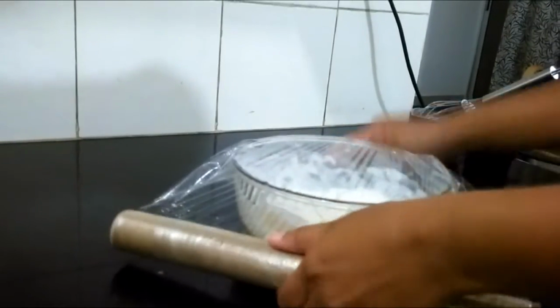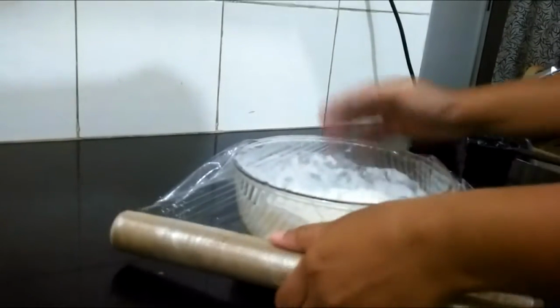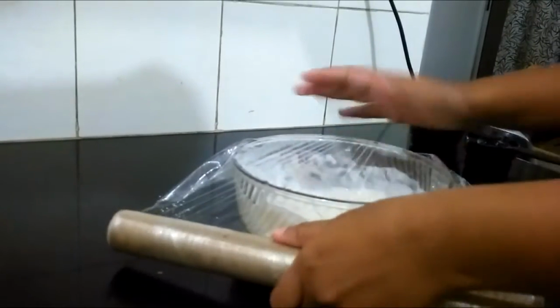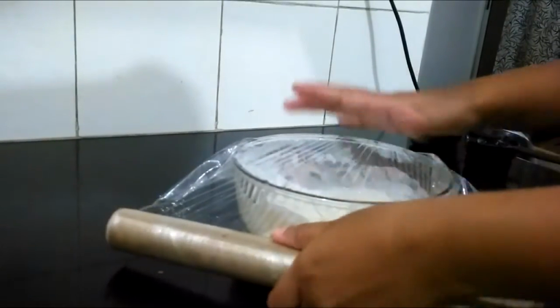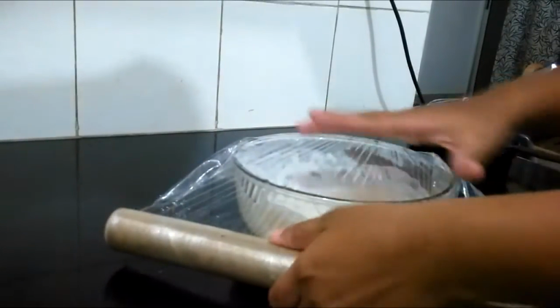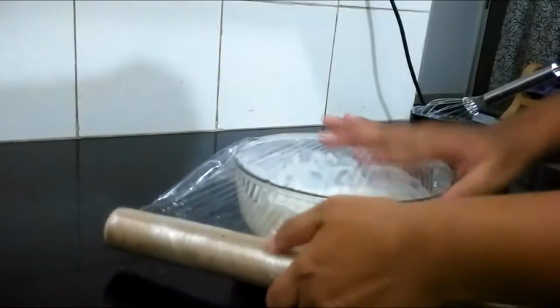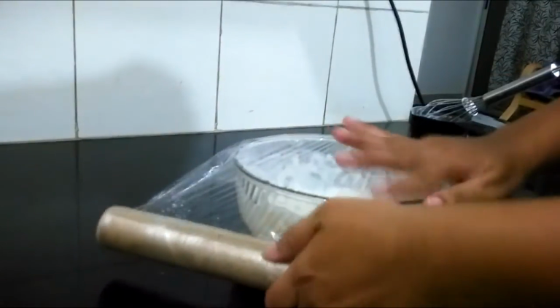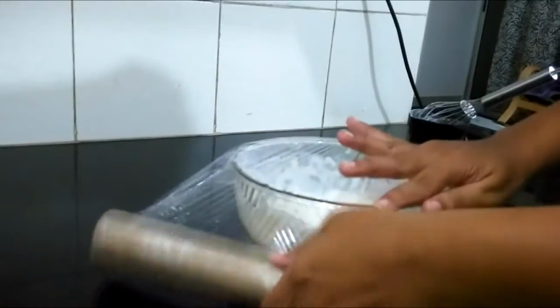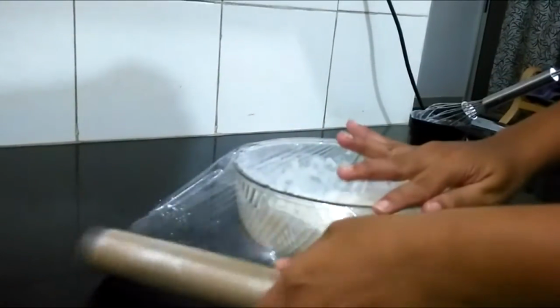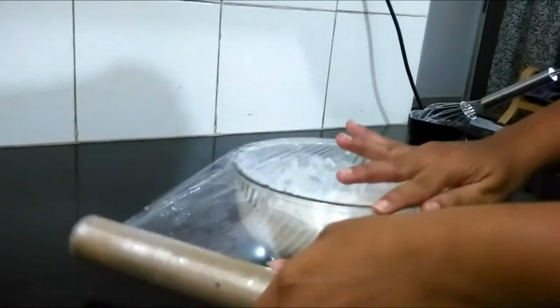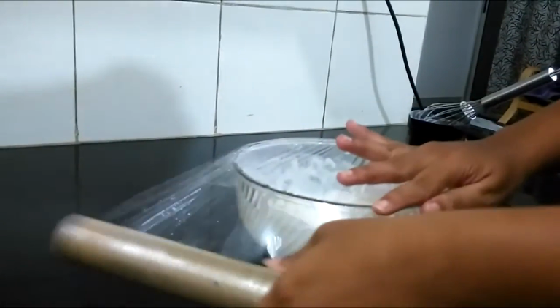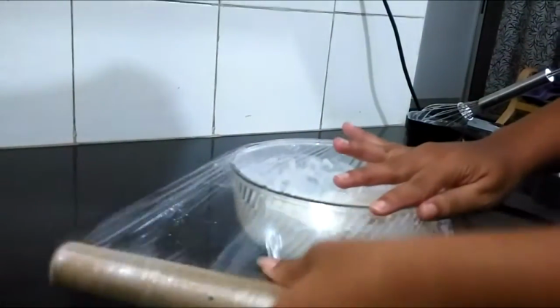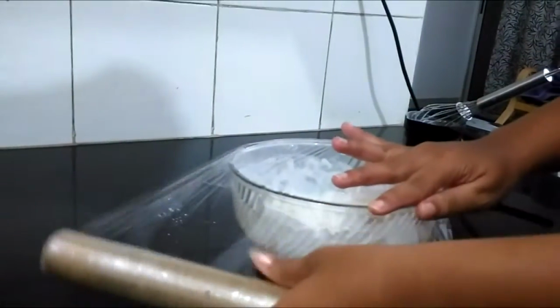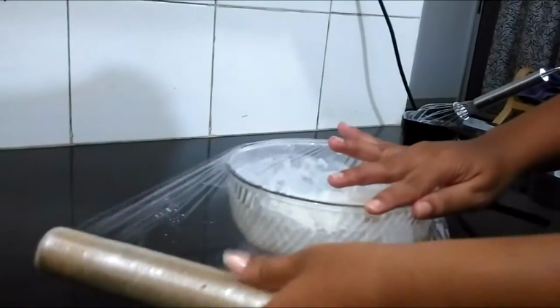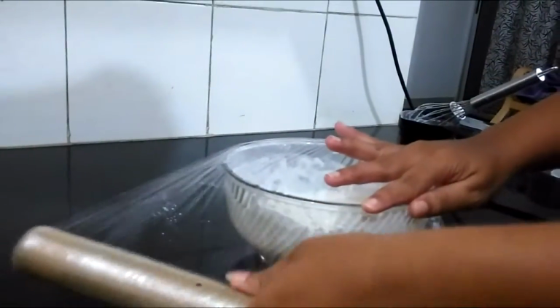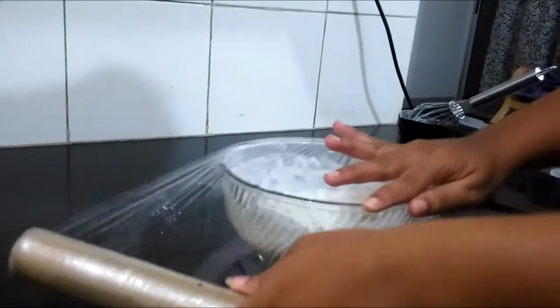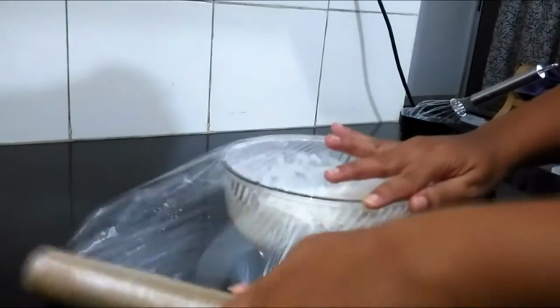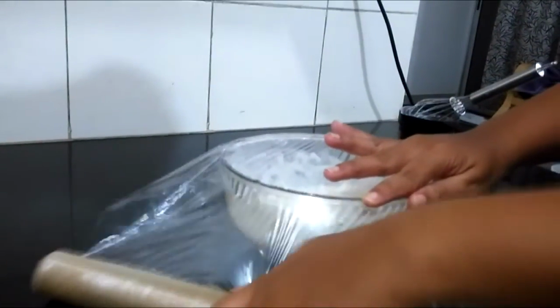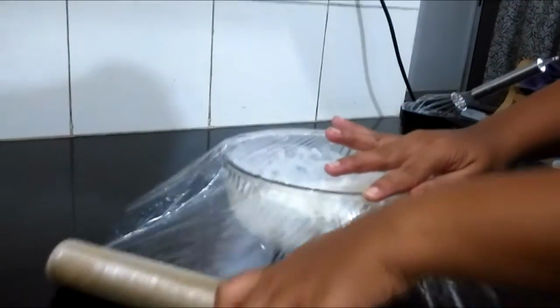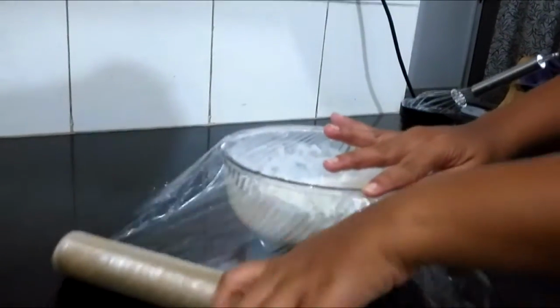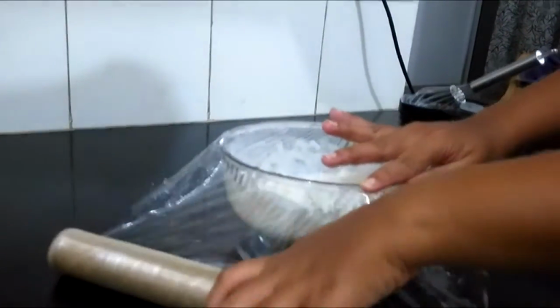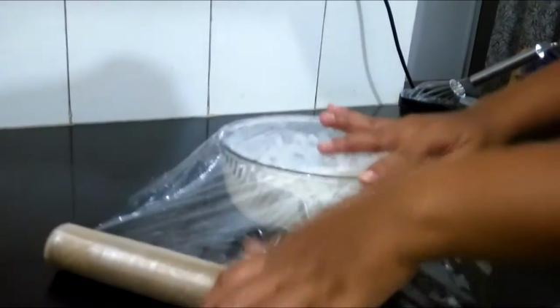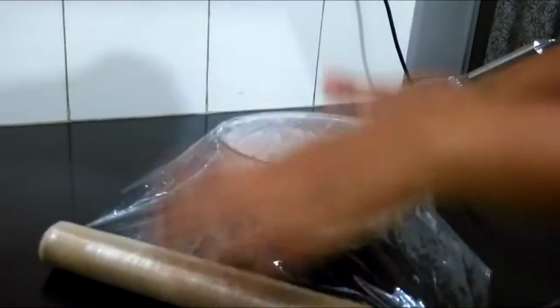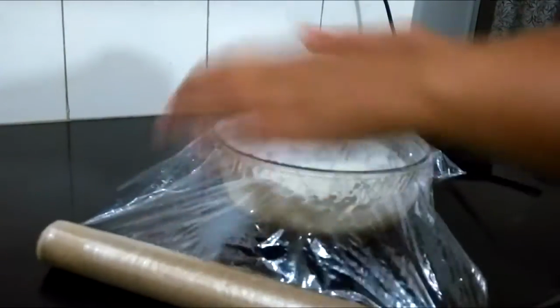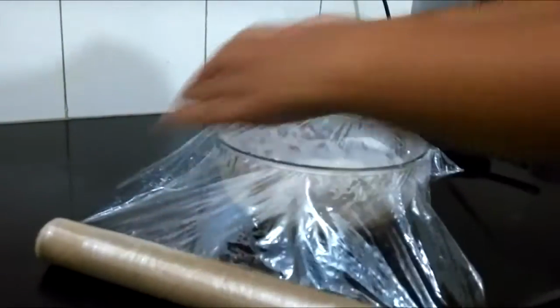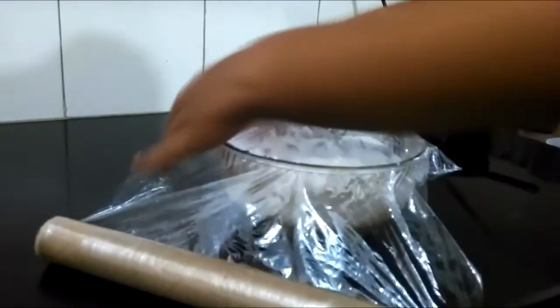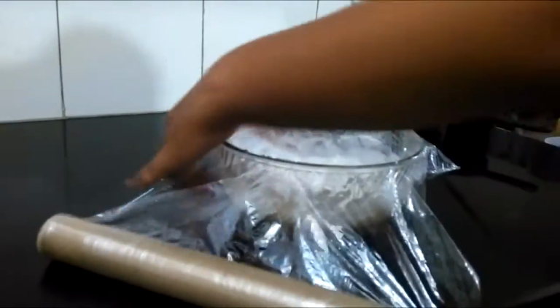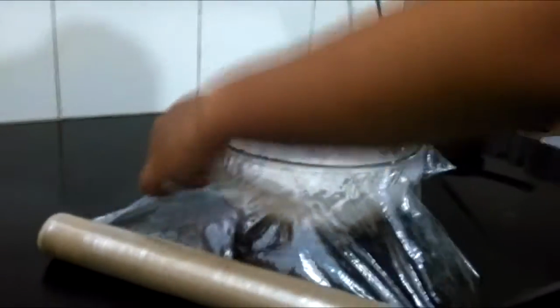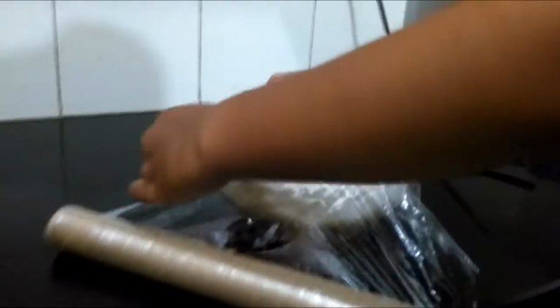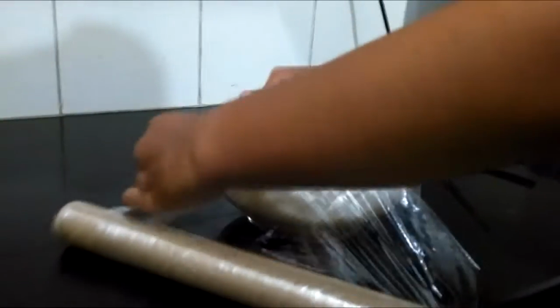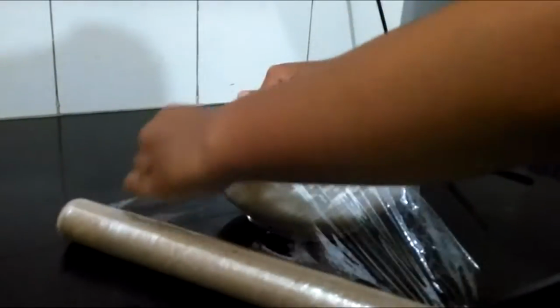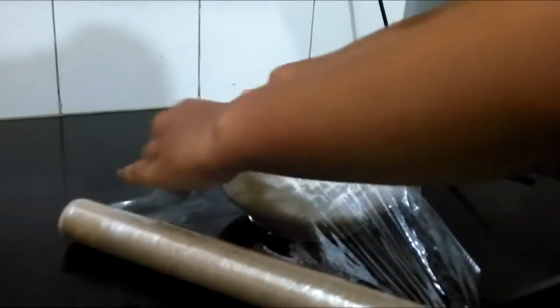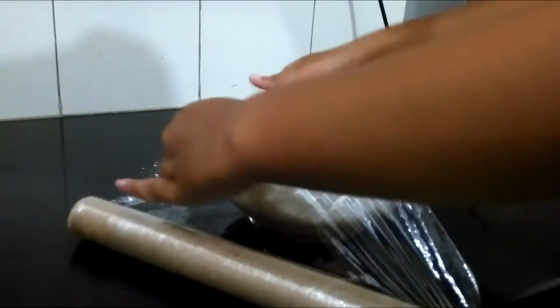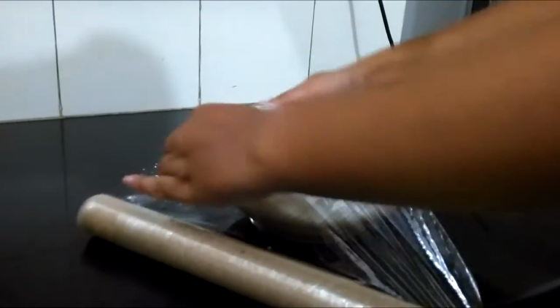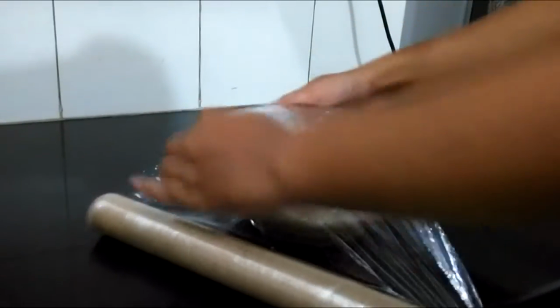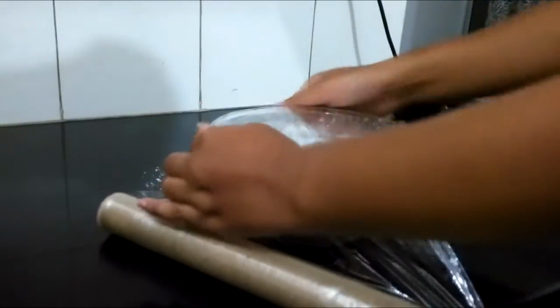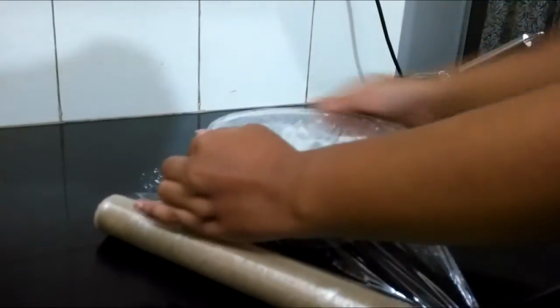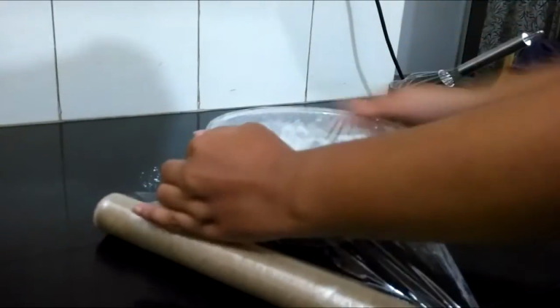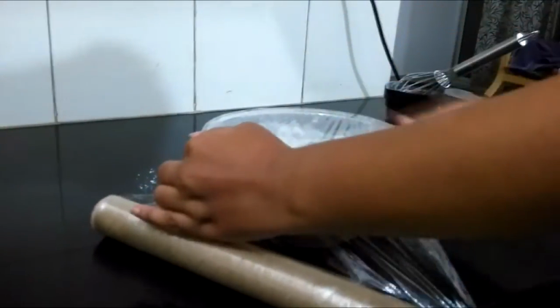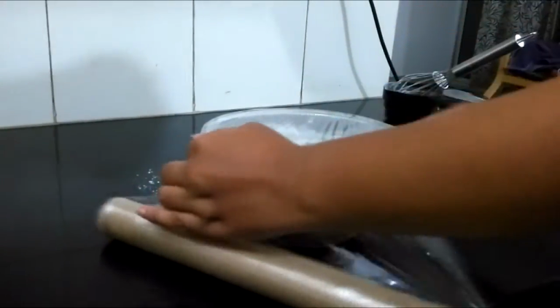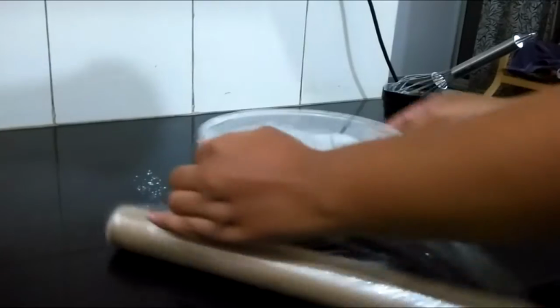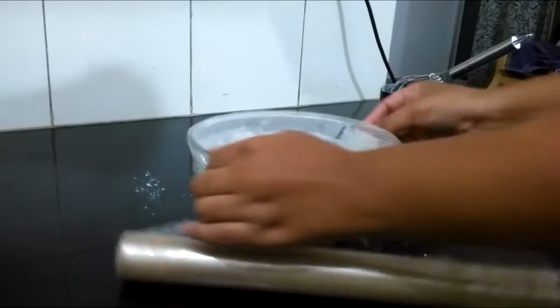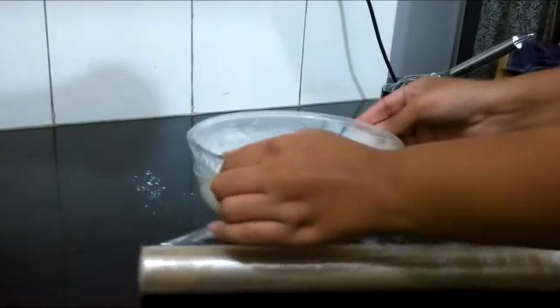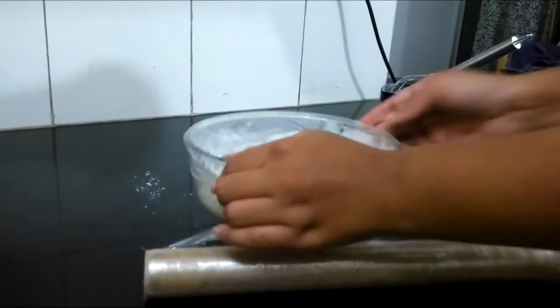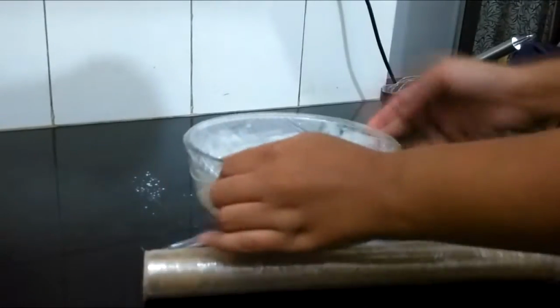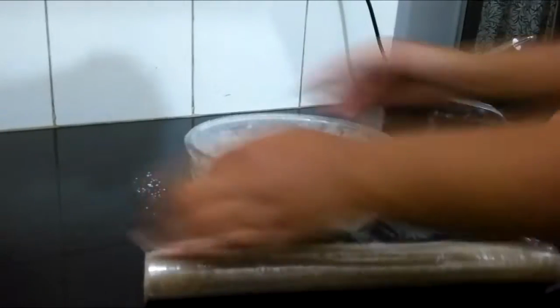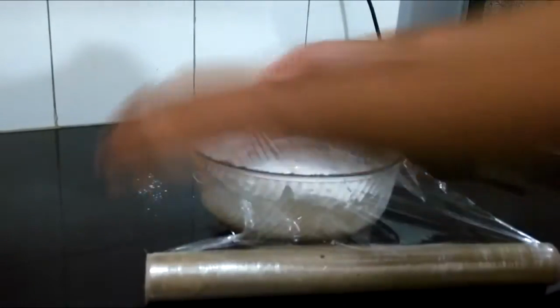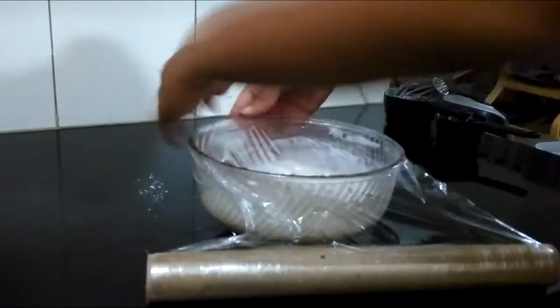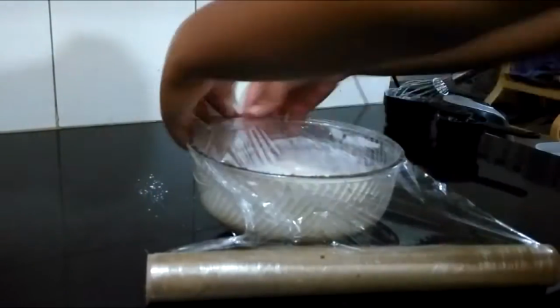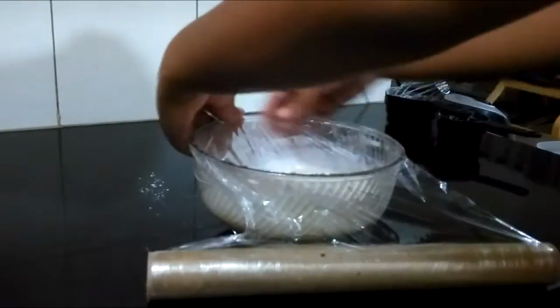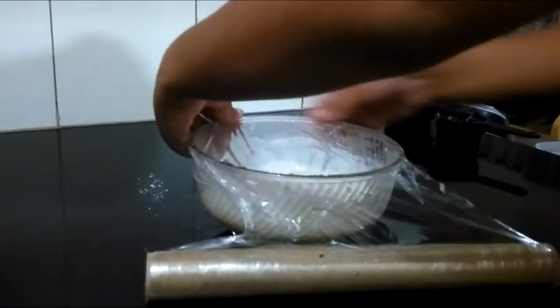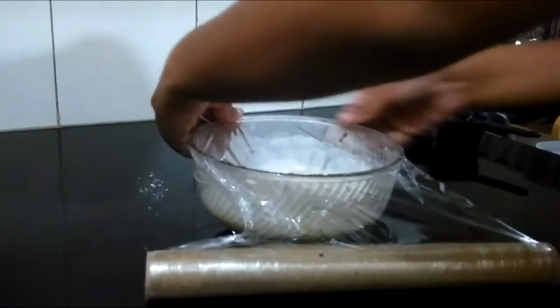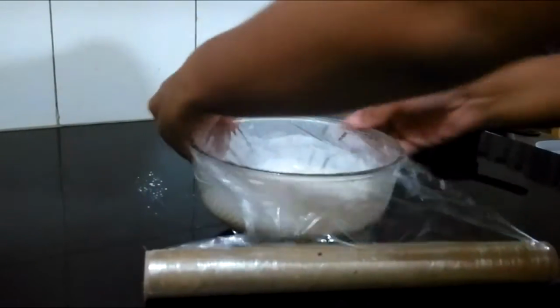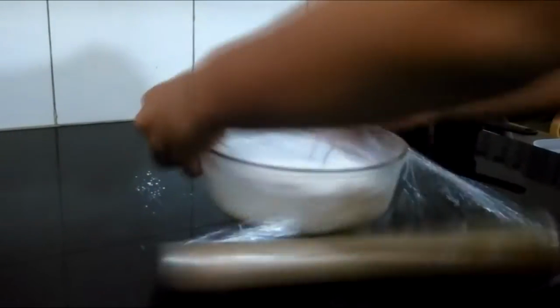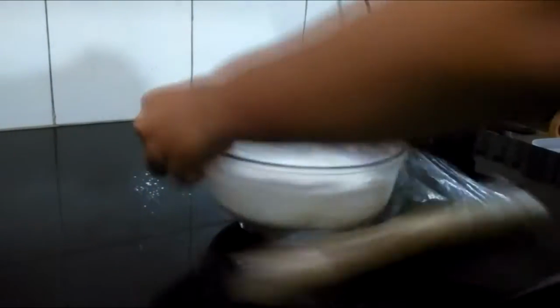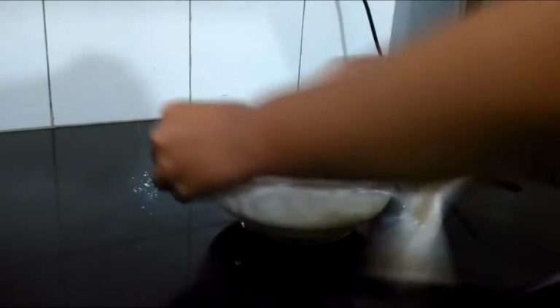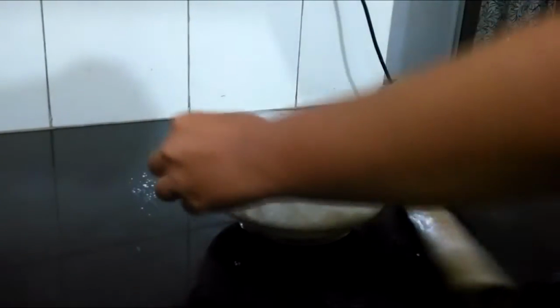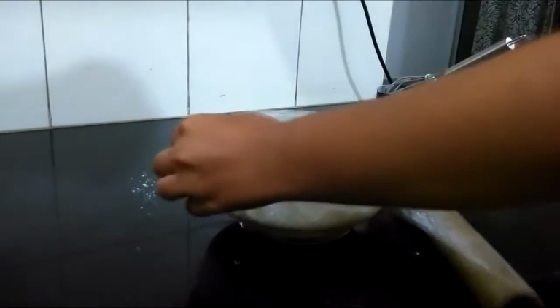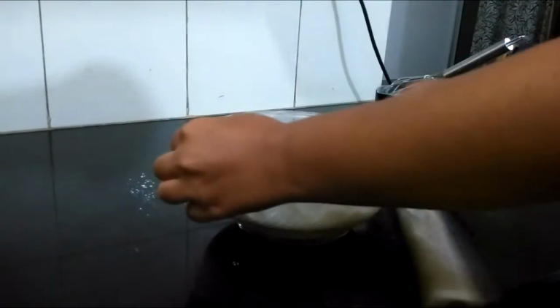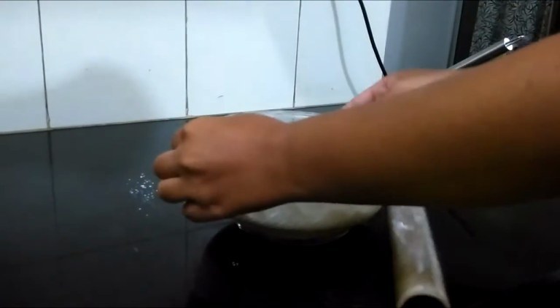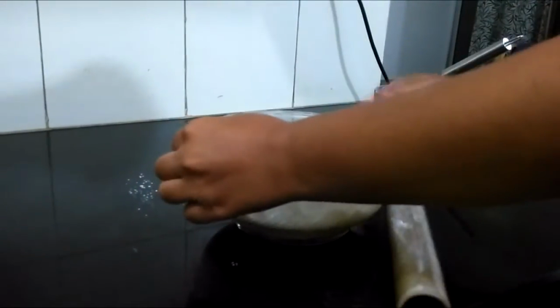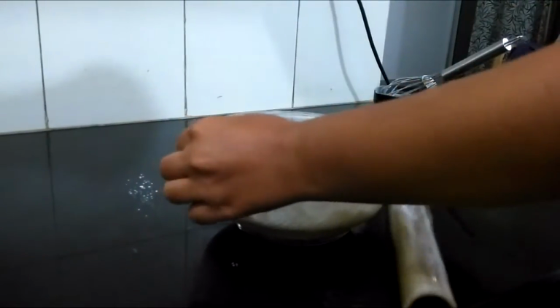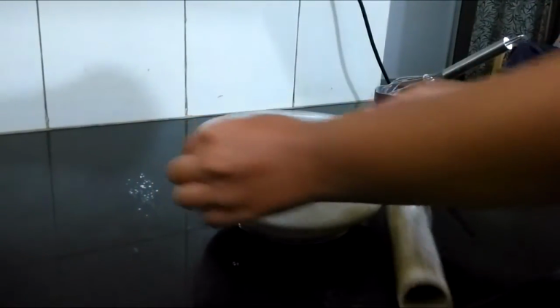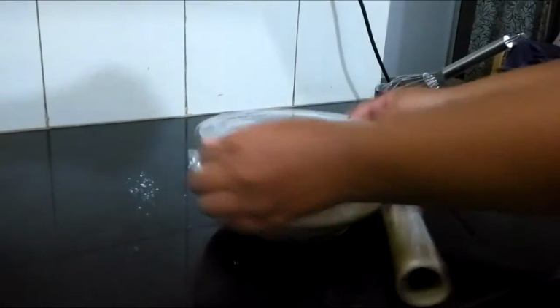Now that your batter has been mixed well, cover it with cling foil and store it overnight for fermentation.